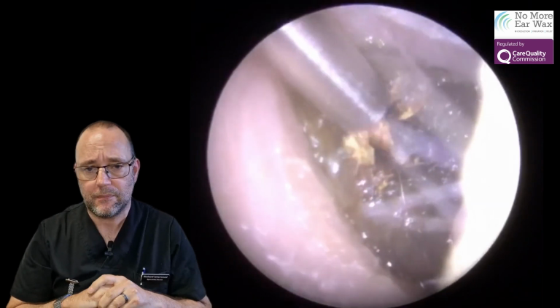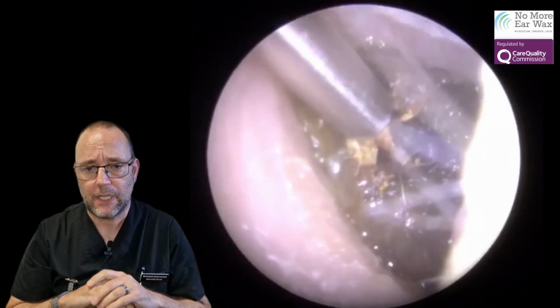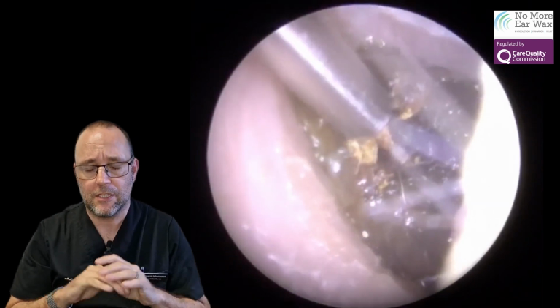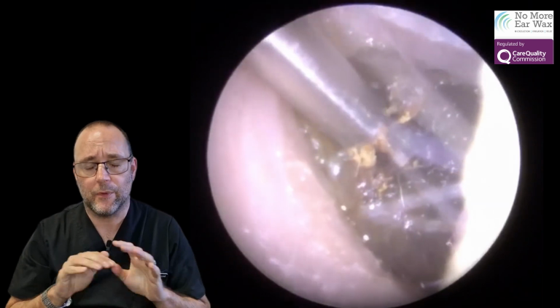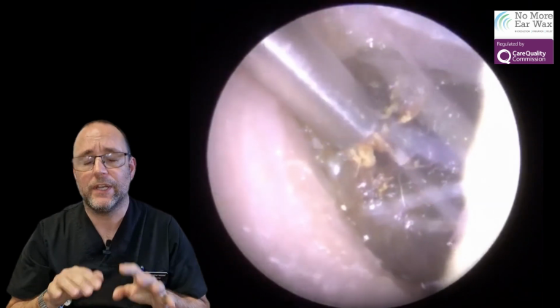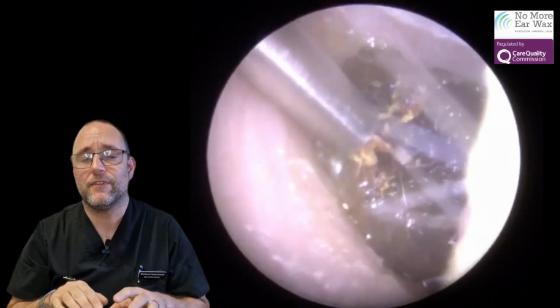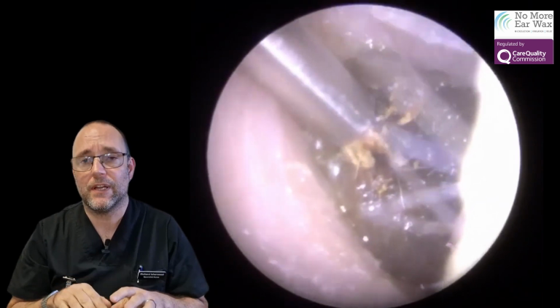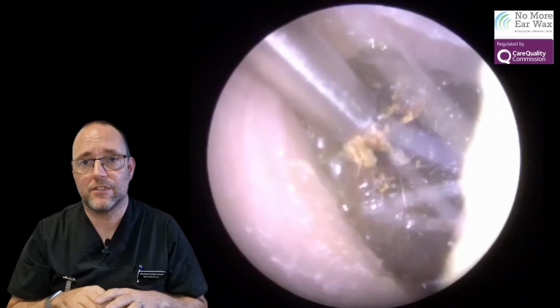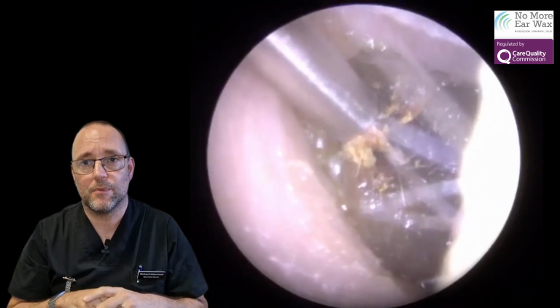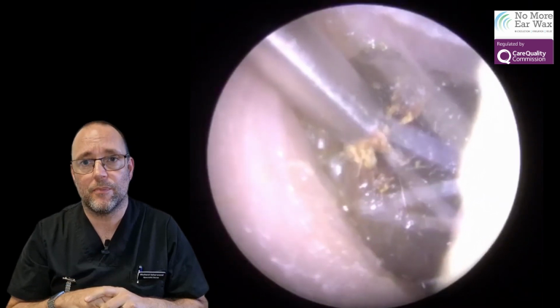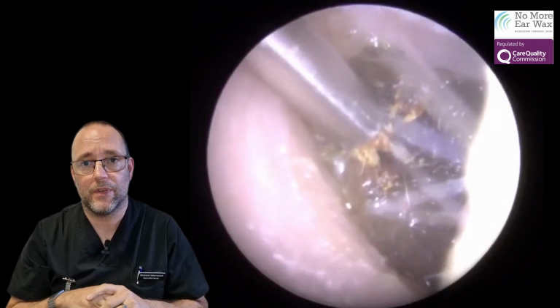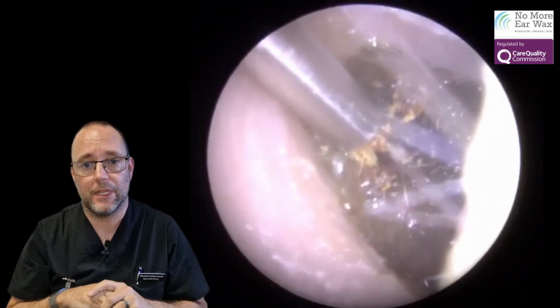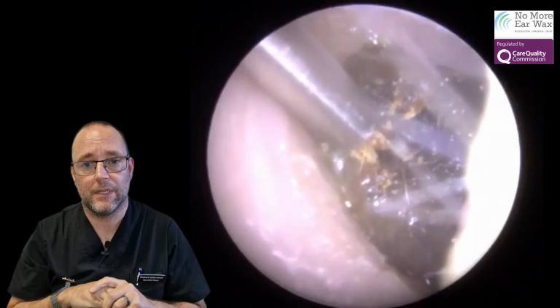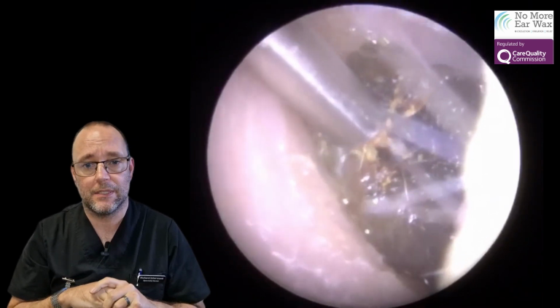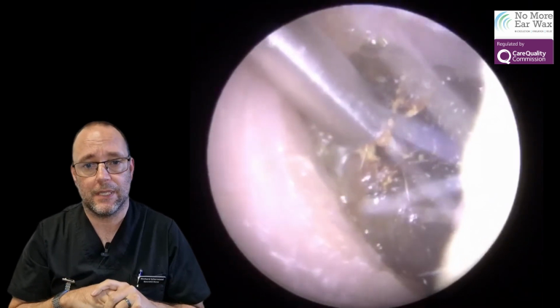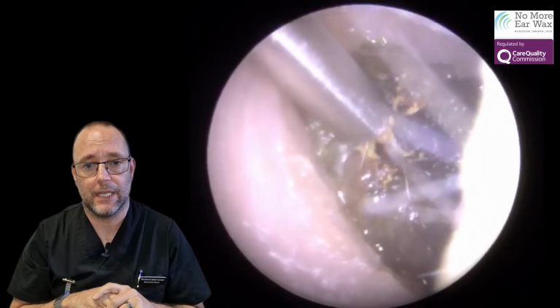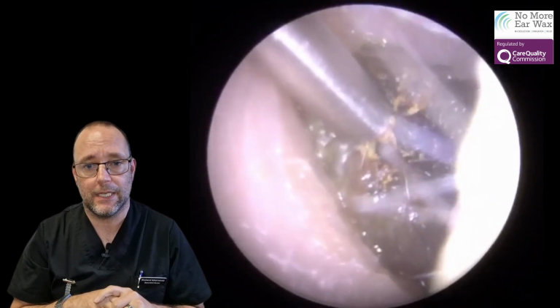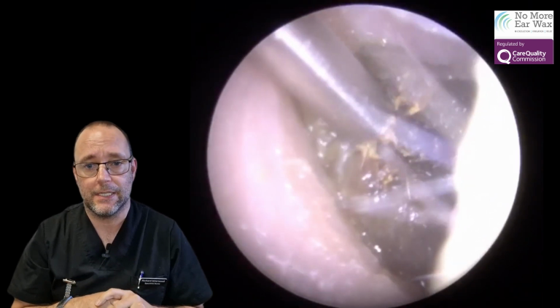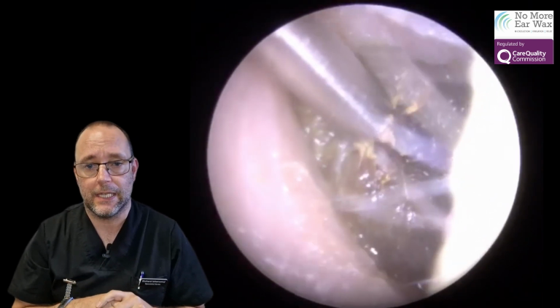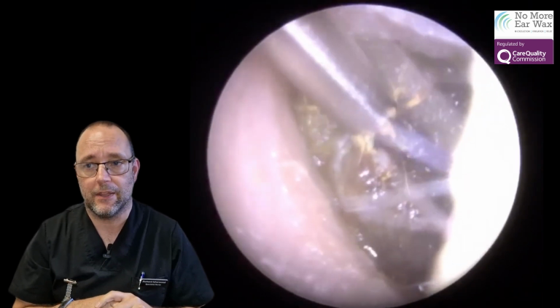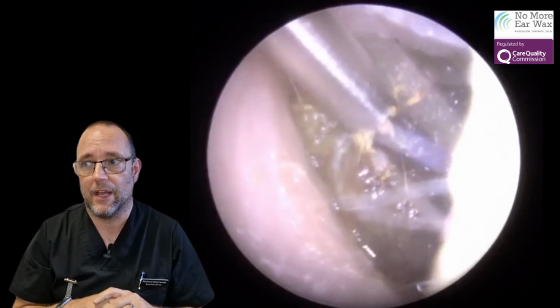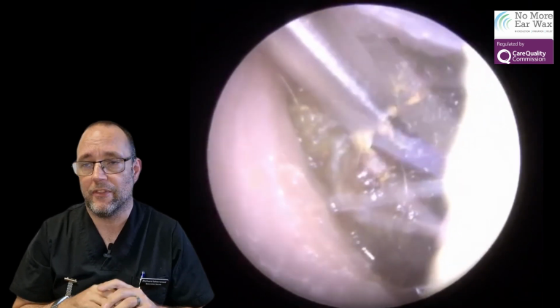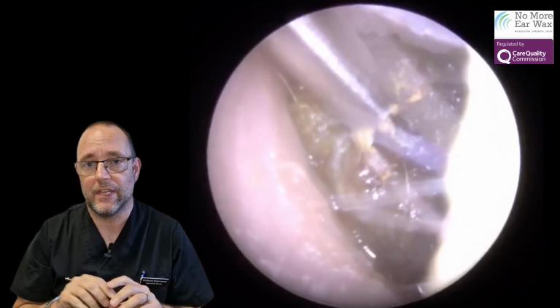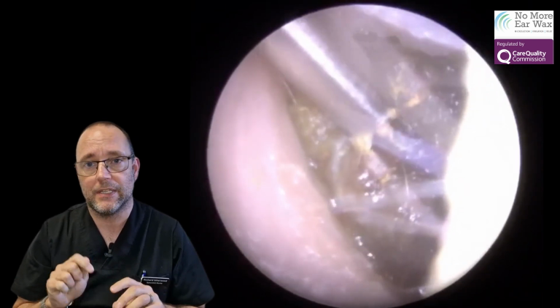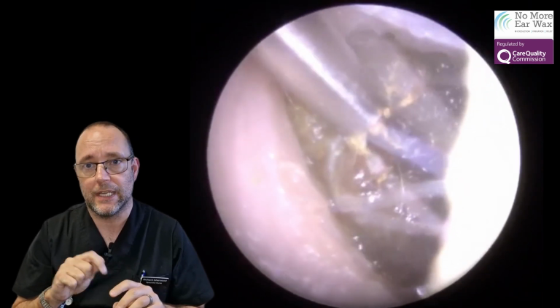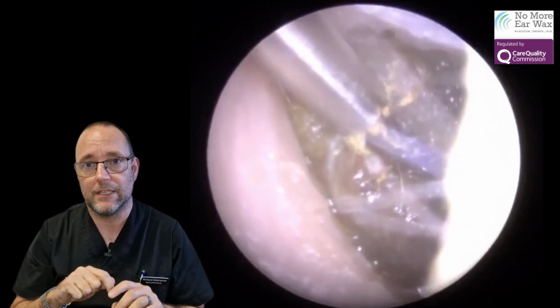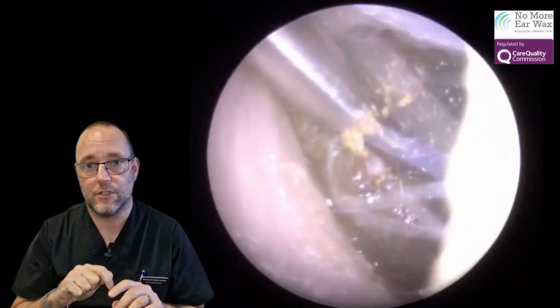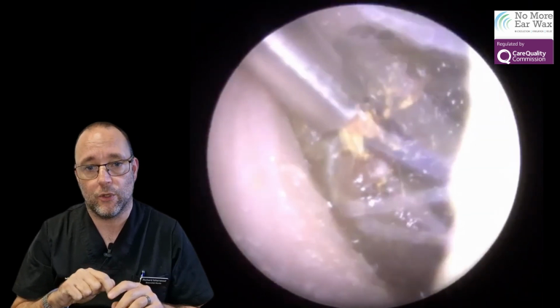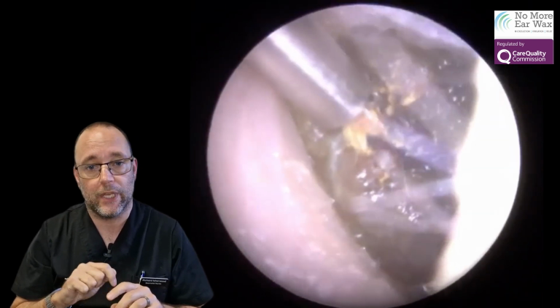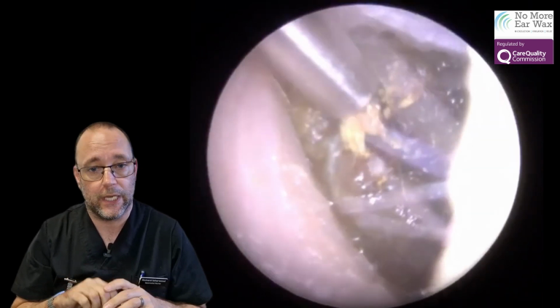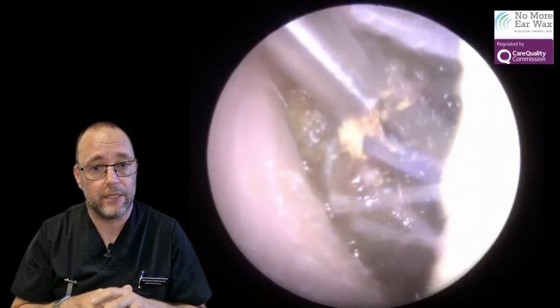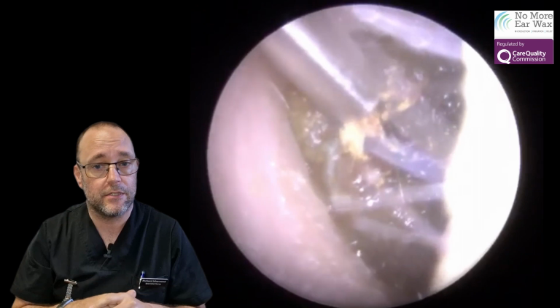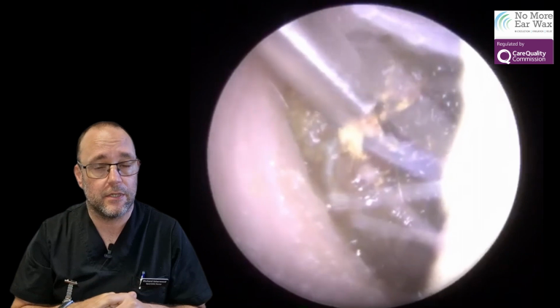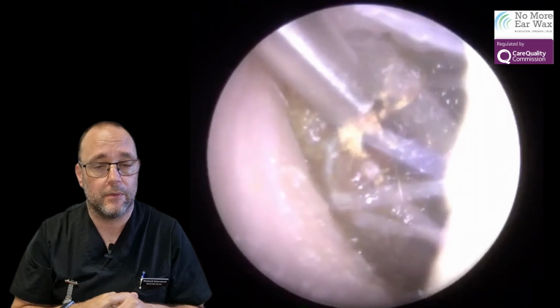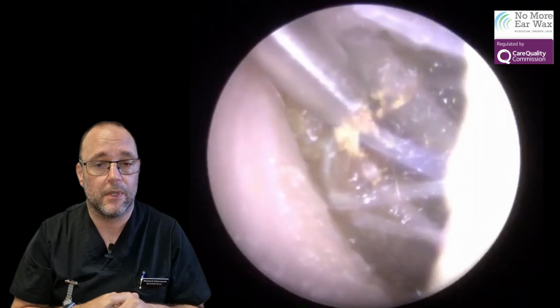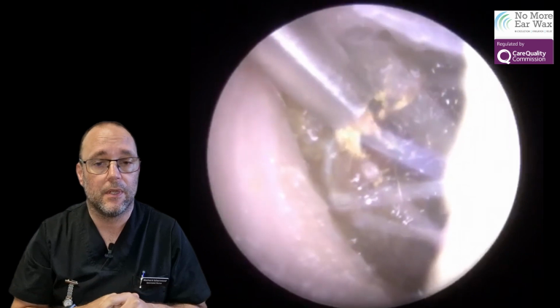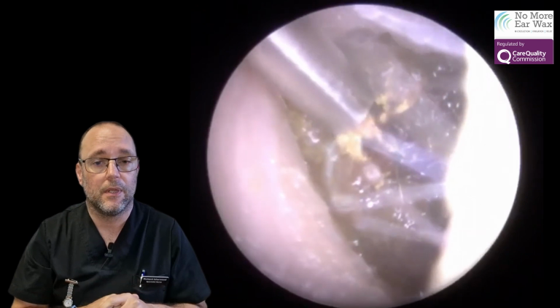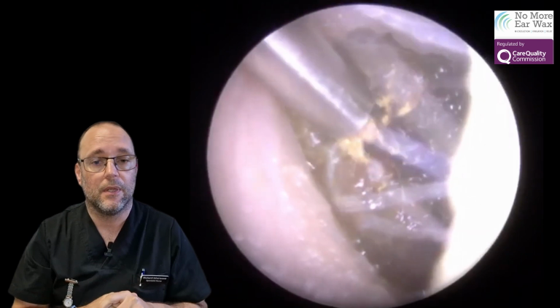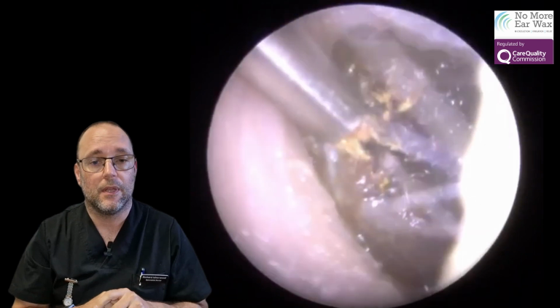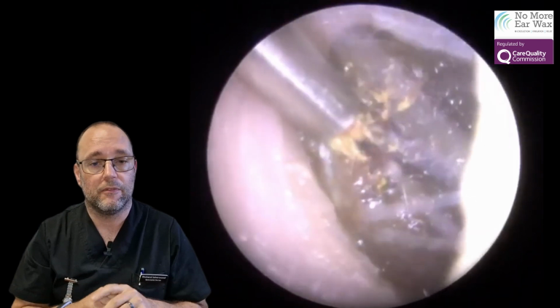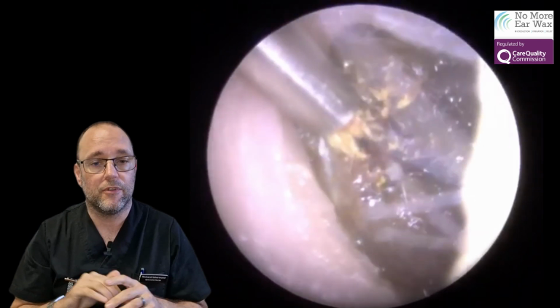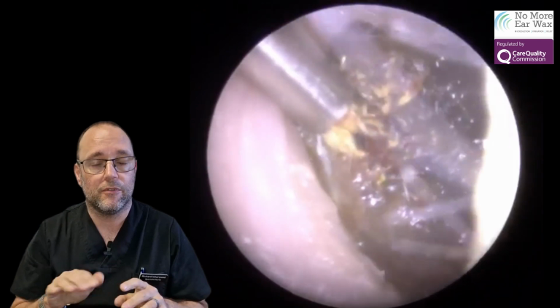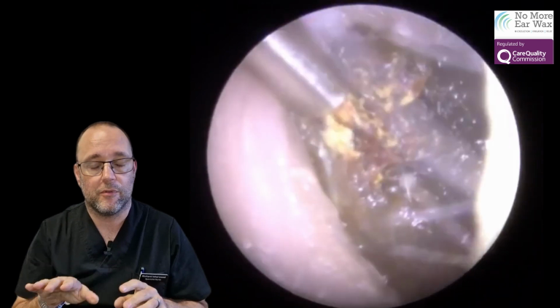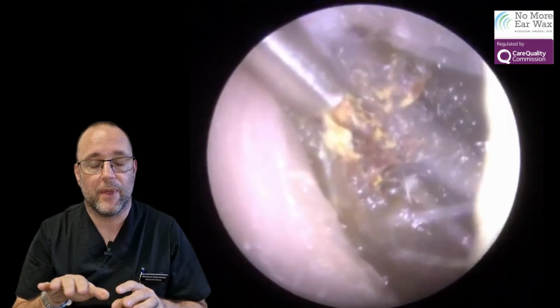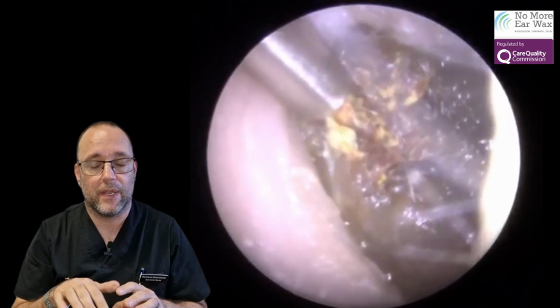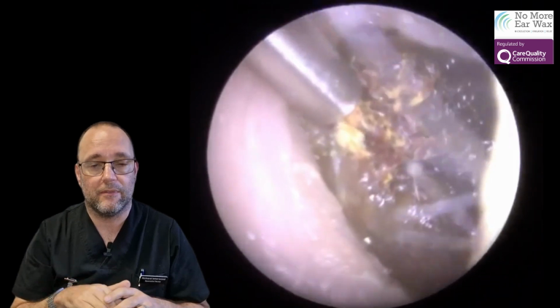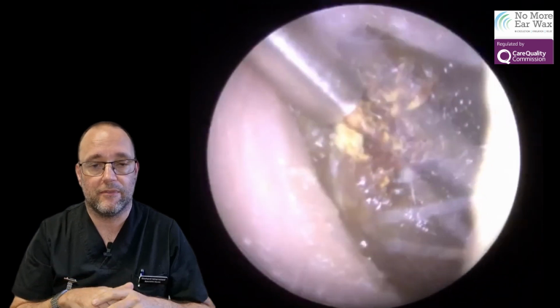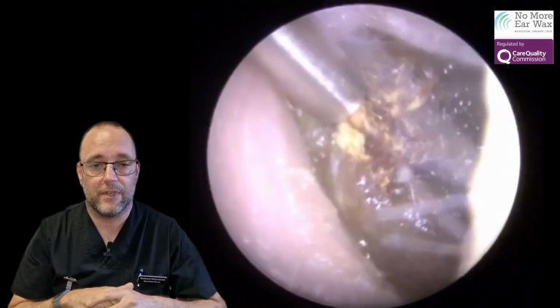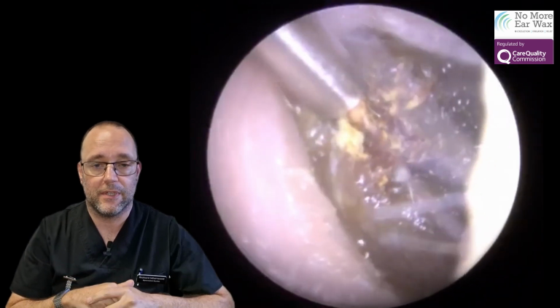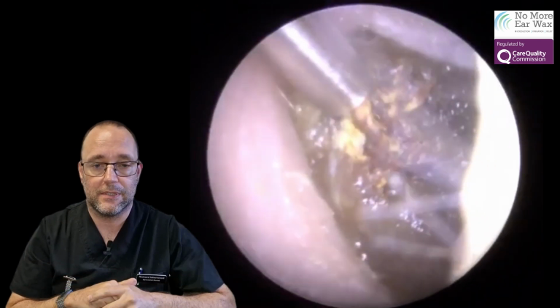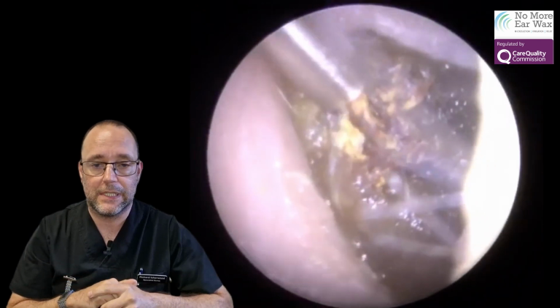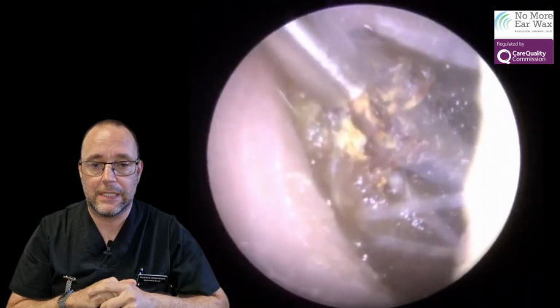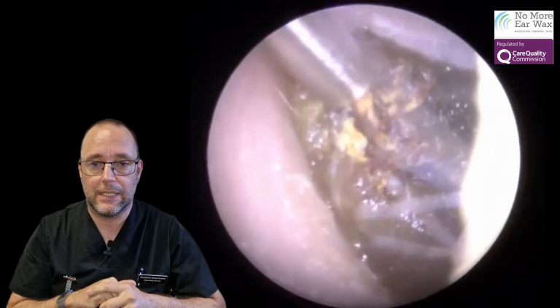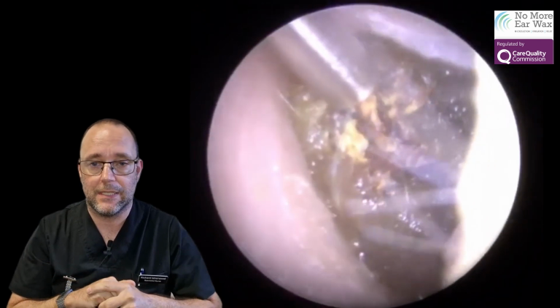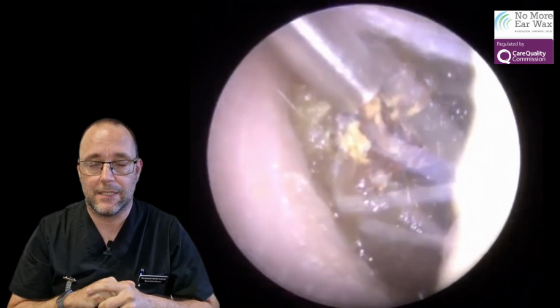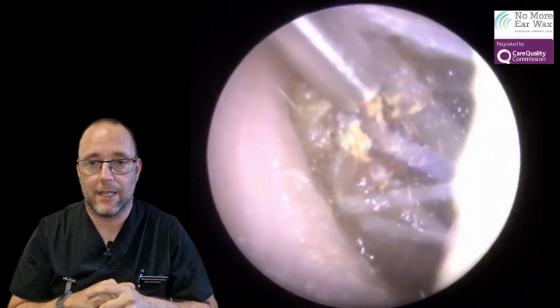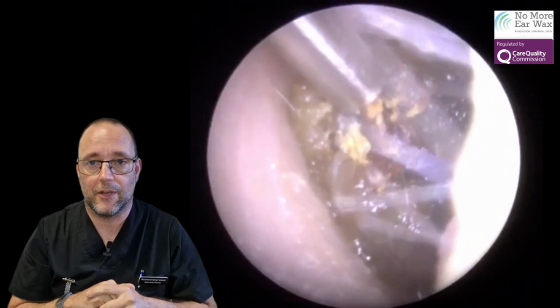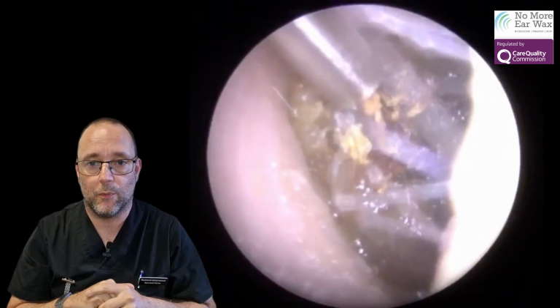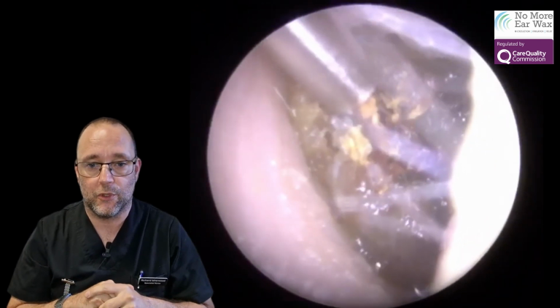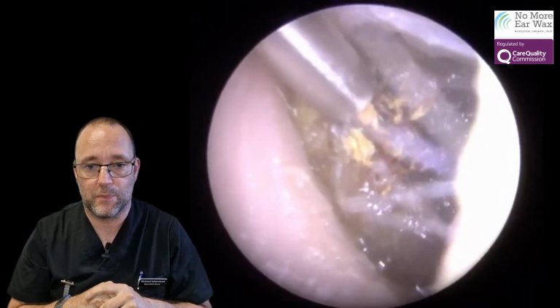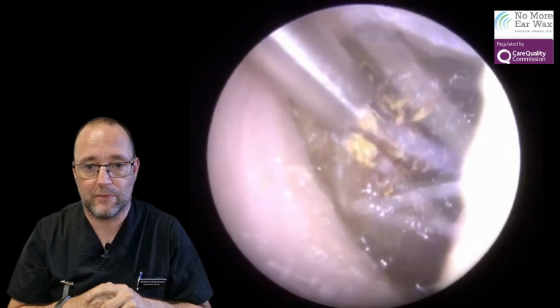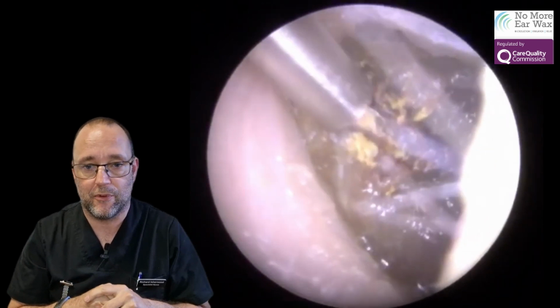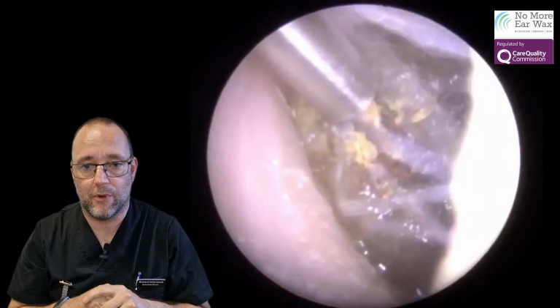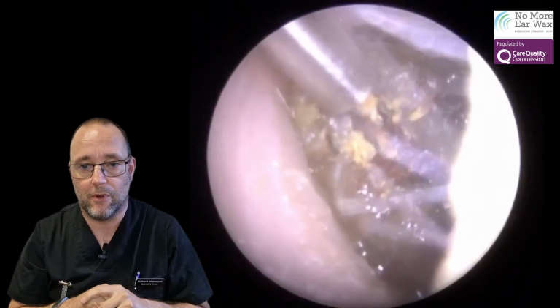So we did find something in this lady's ear that I think needs looking into, and a few of you might have seen these kinds of cases before.